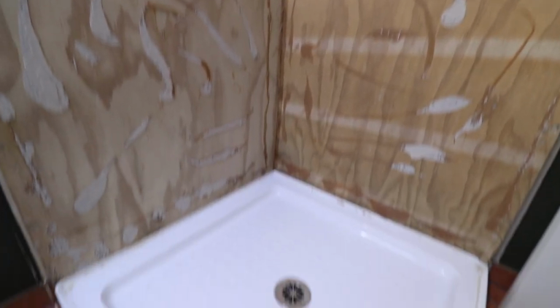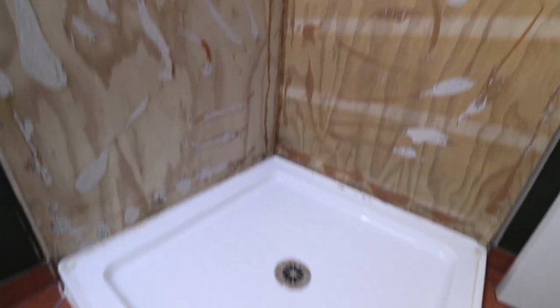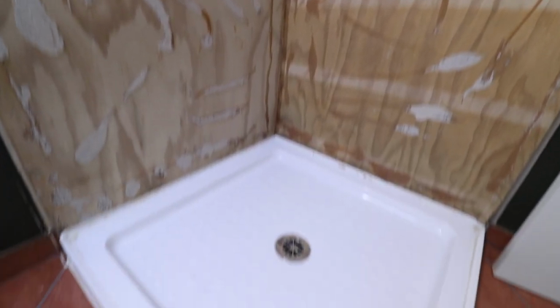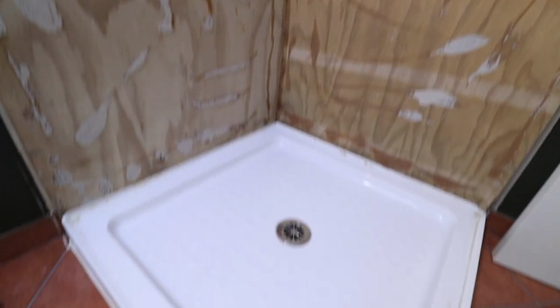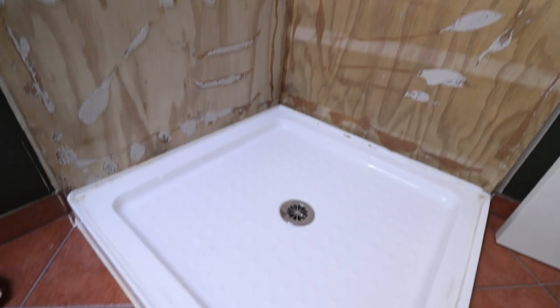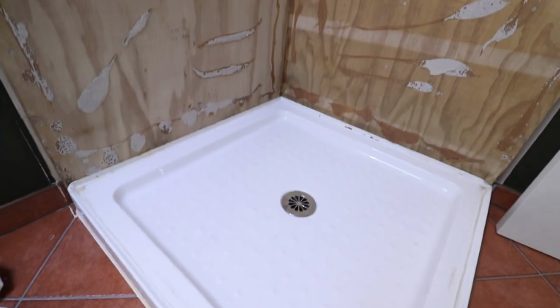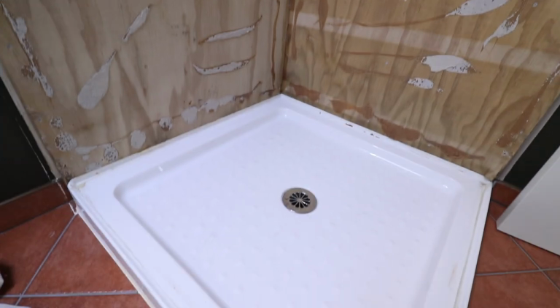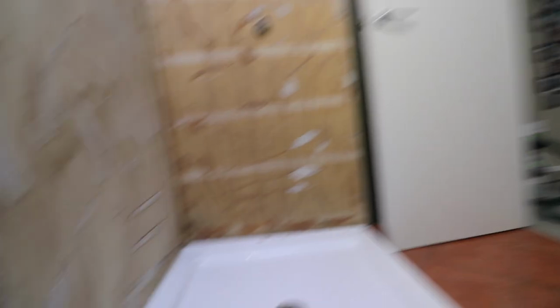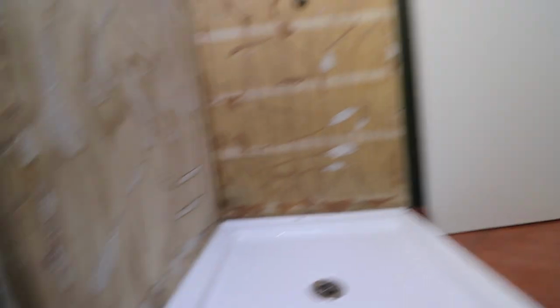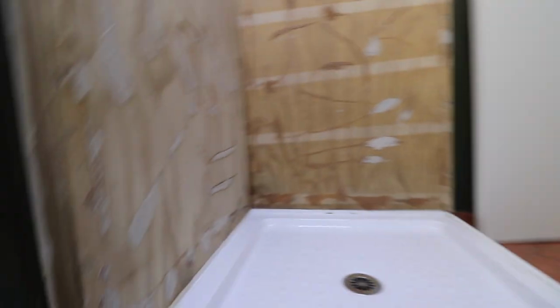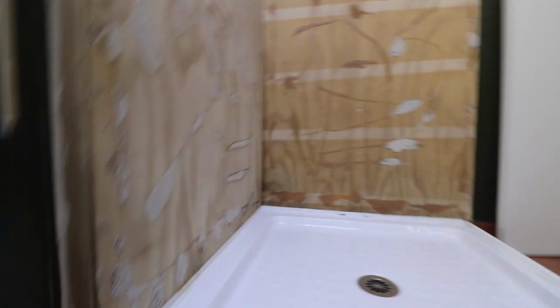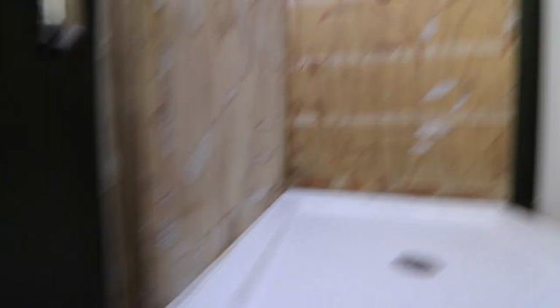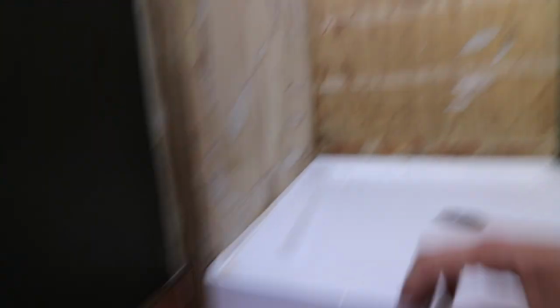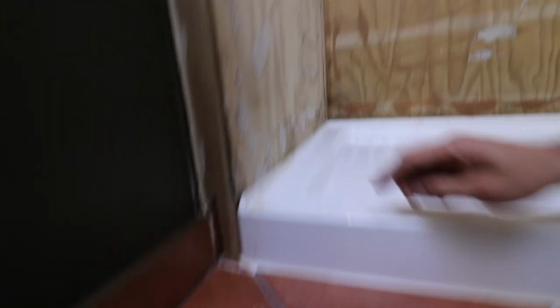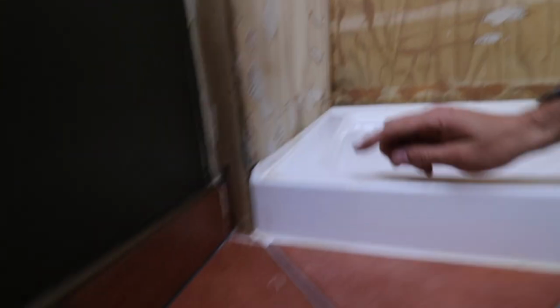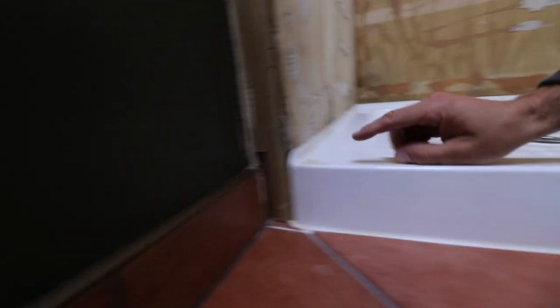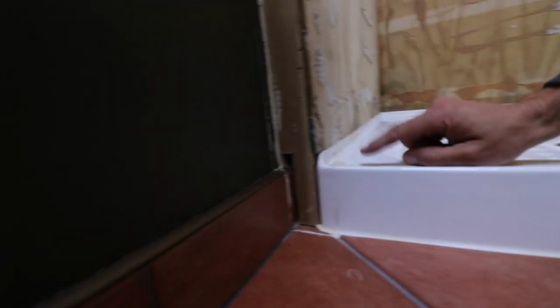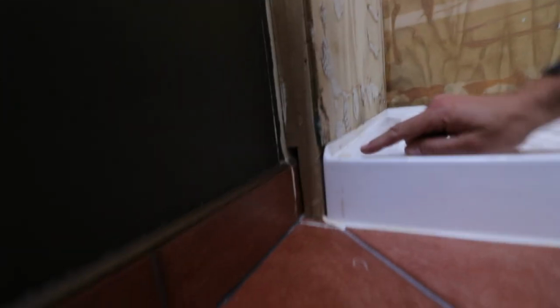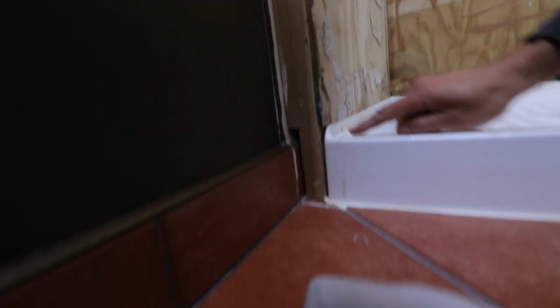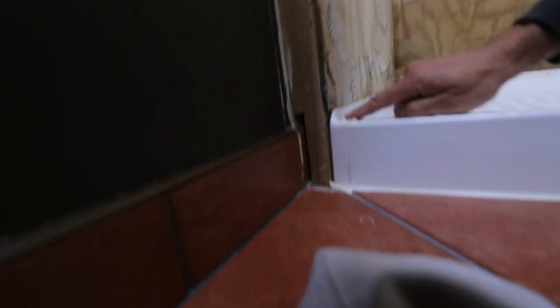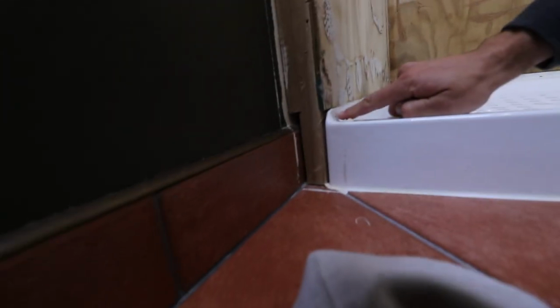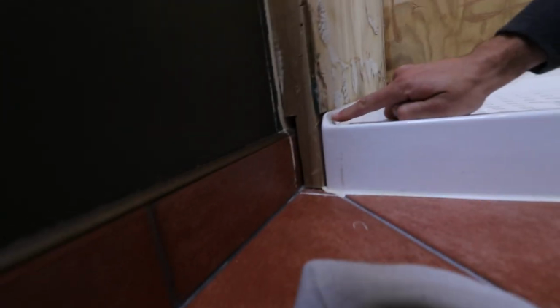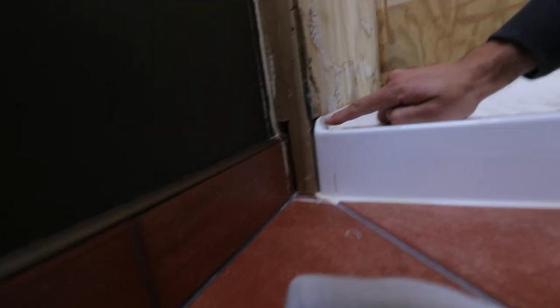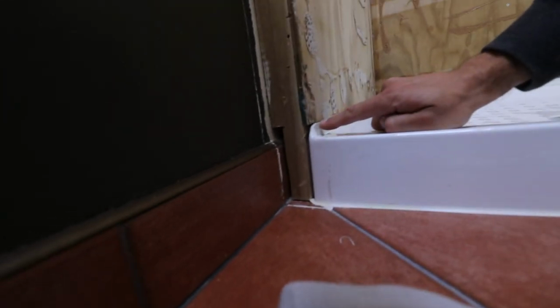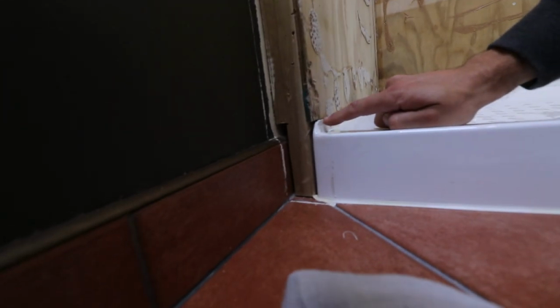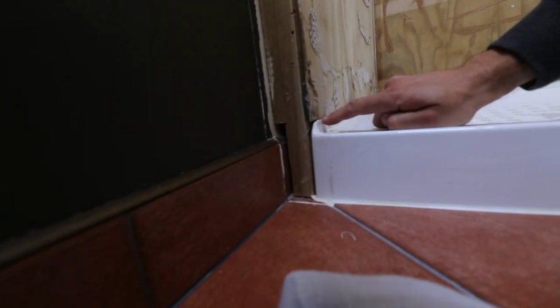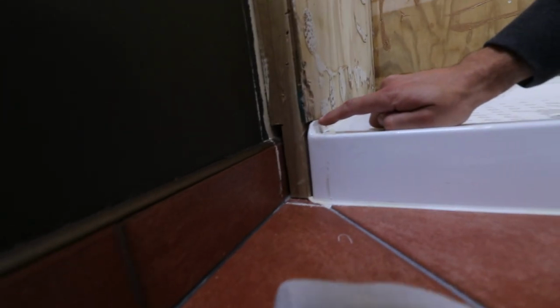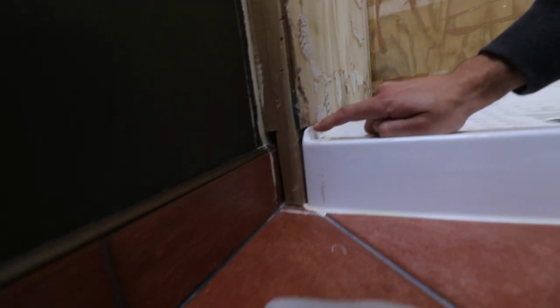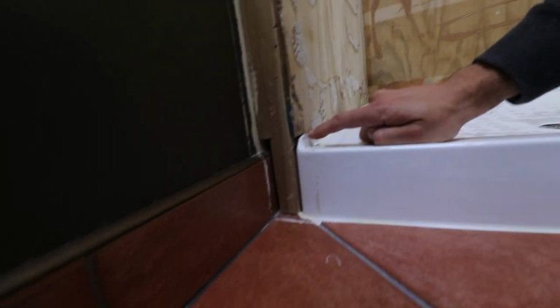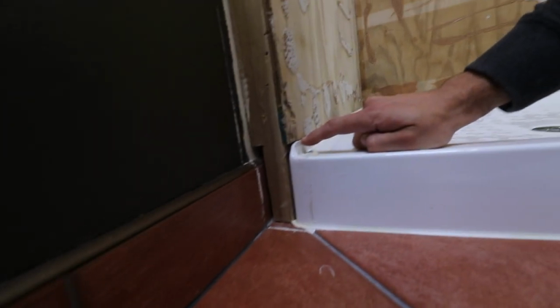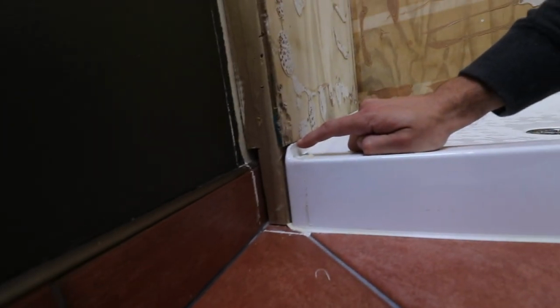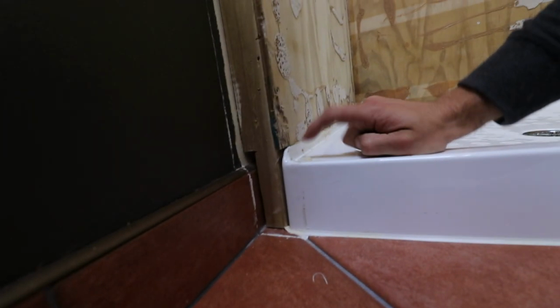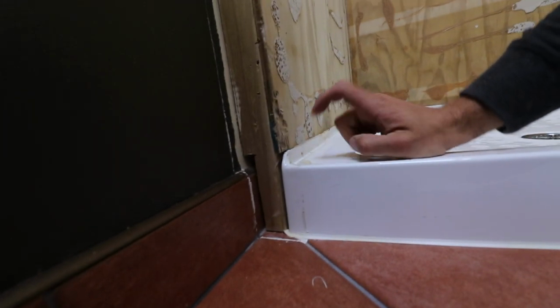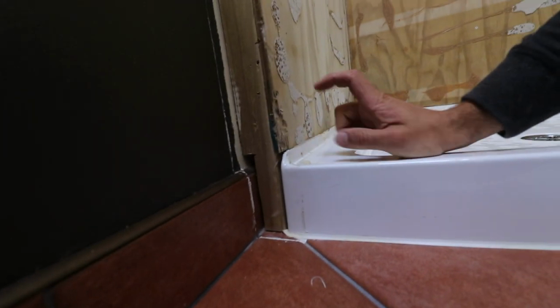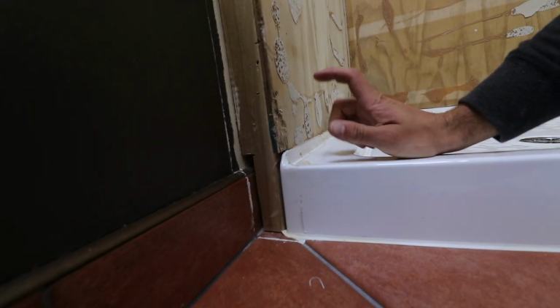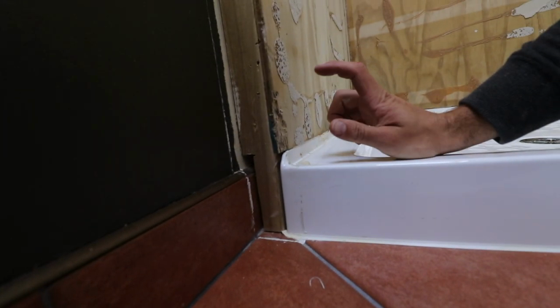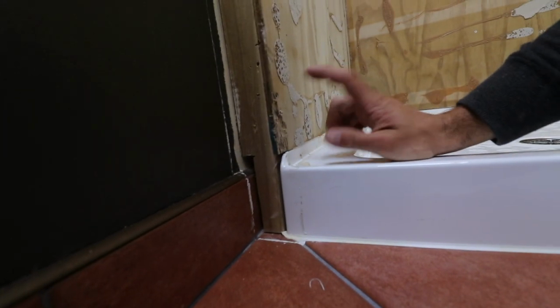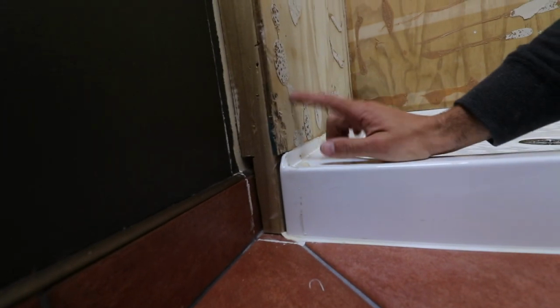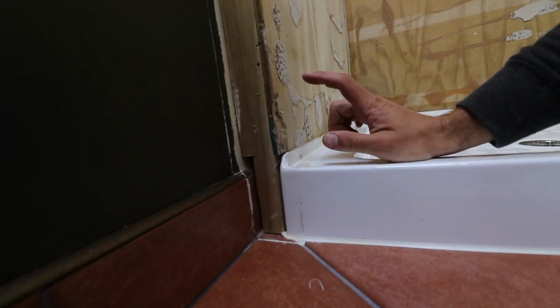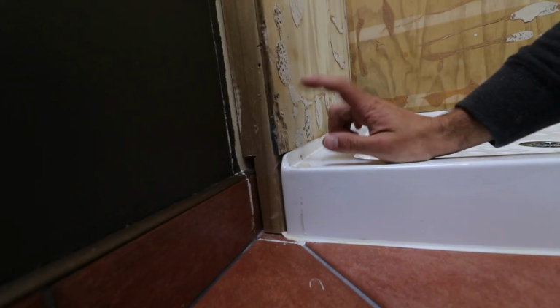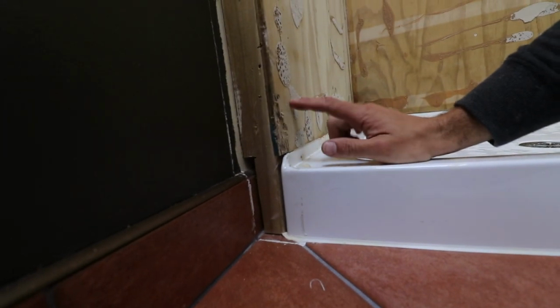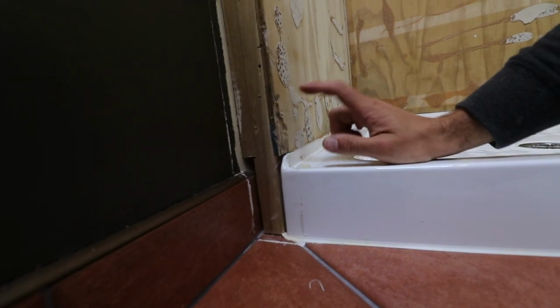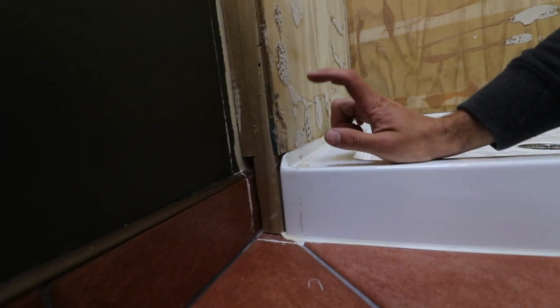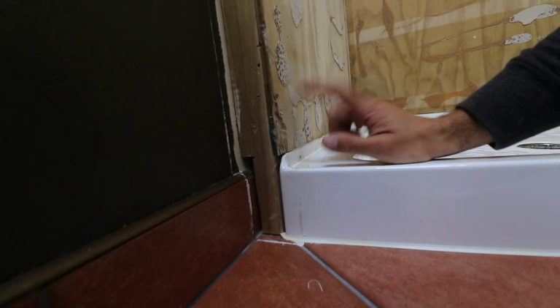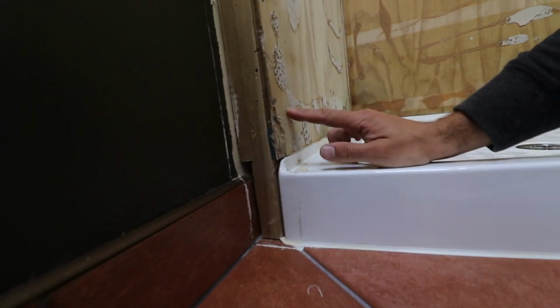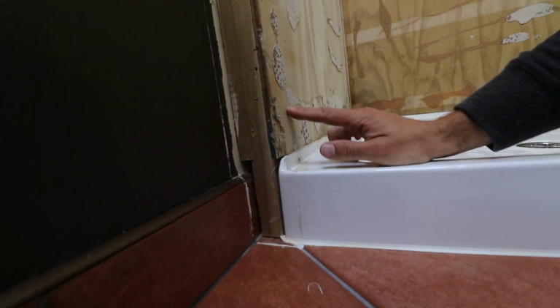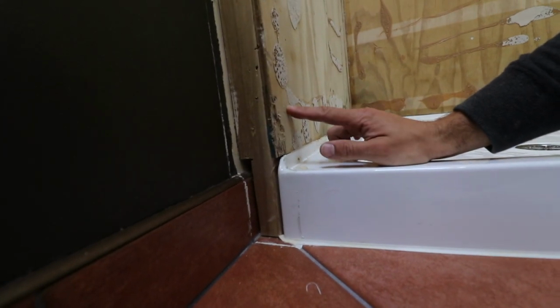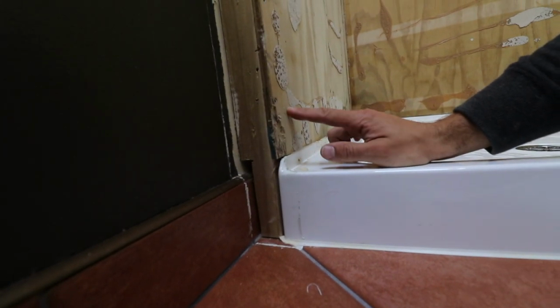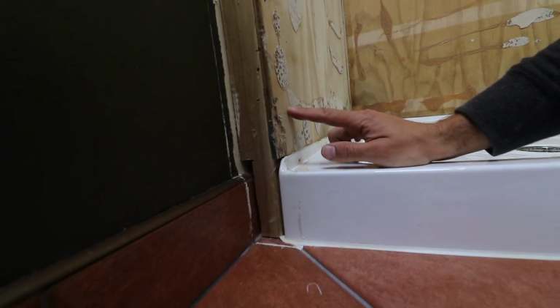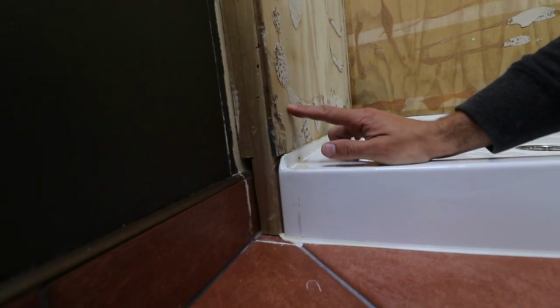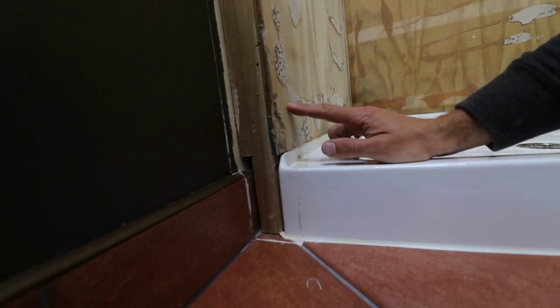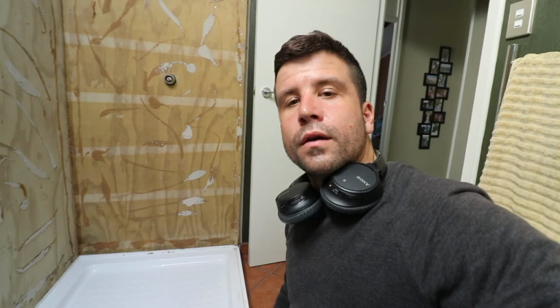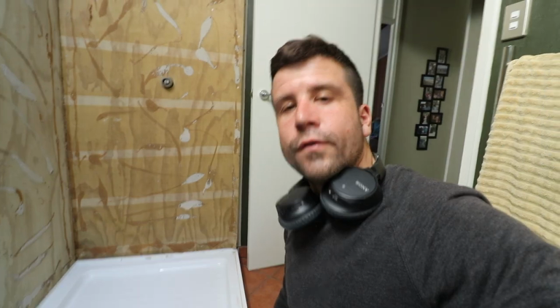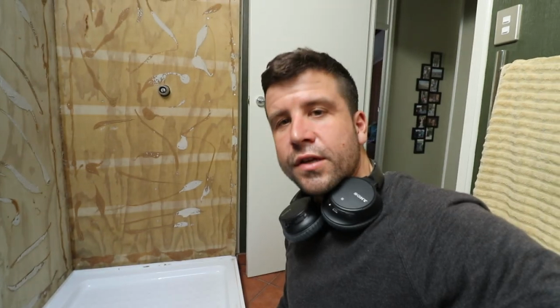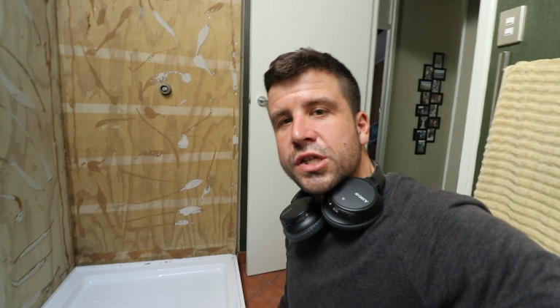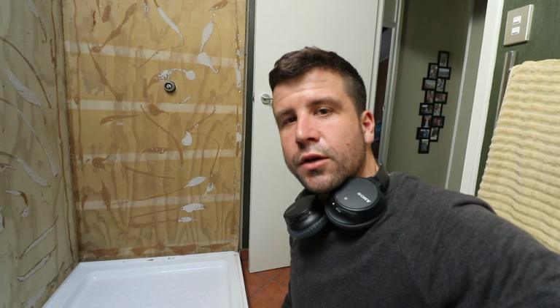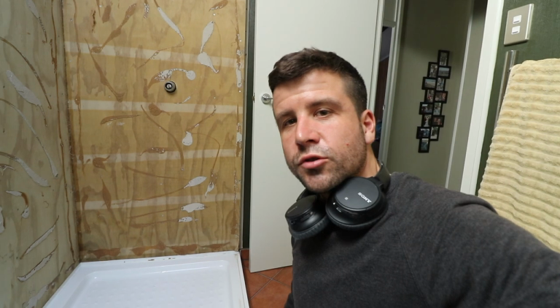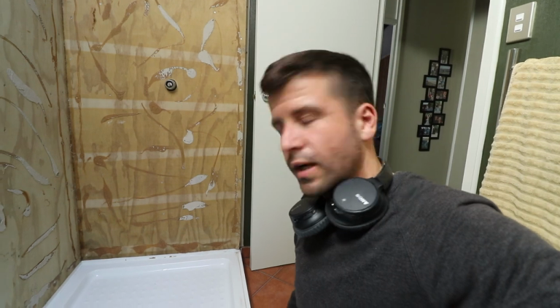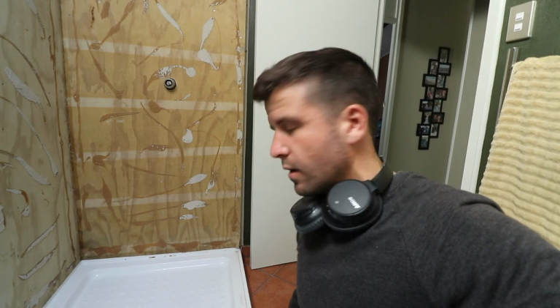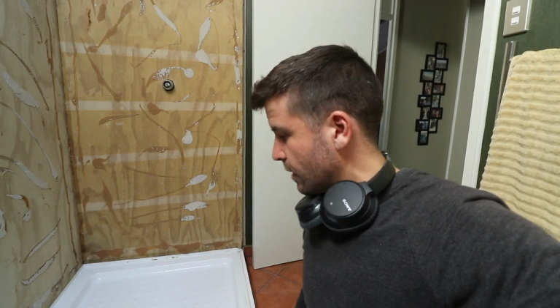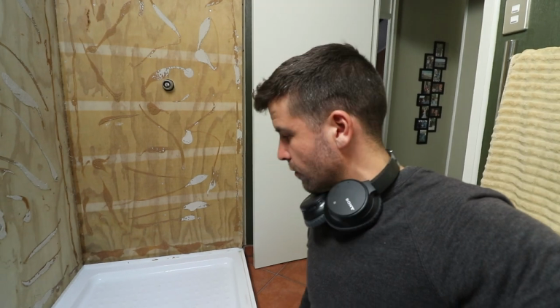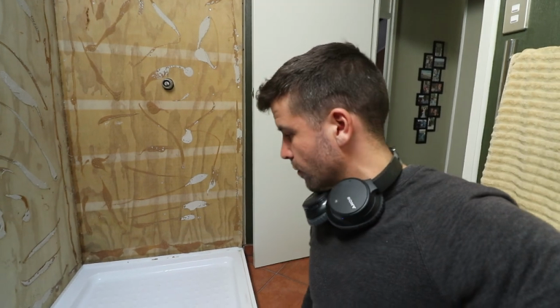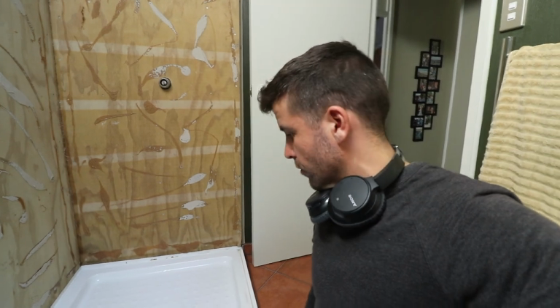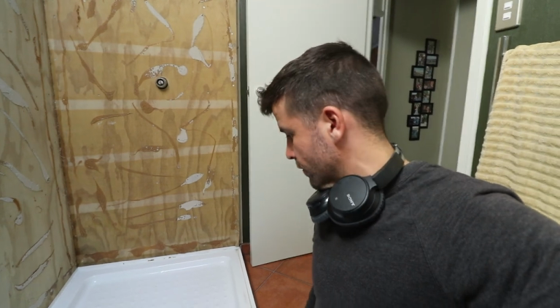Success. The upstand looks like it finishes here, so I don't have to remove any ply for the shower tray to be removed.